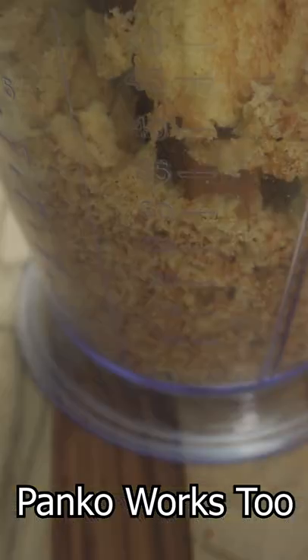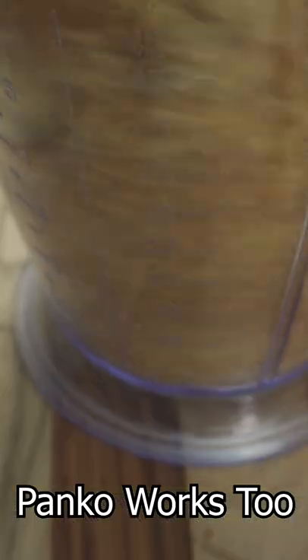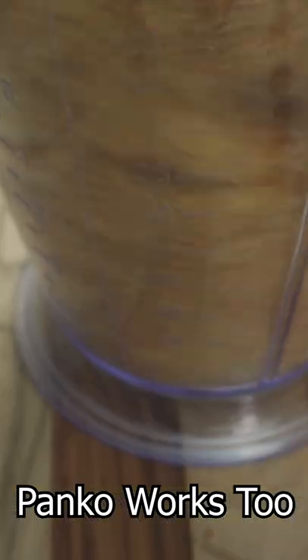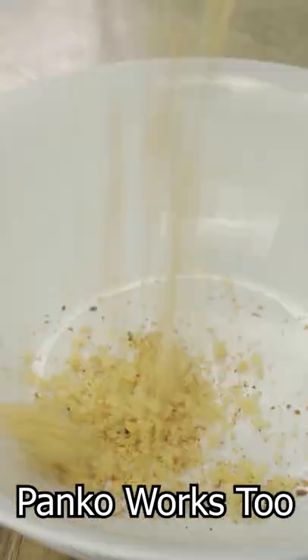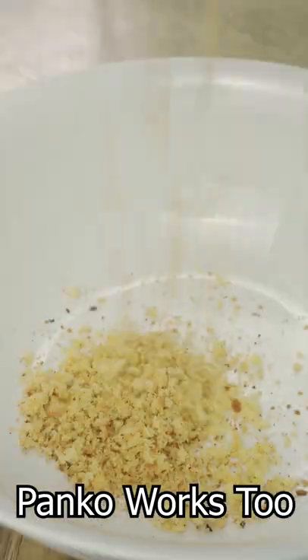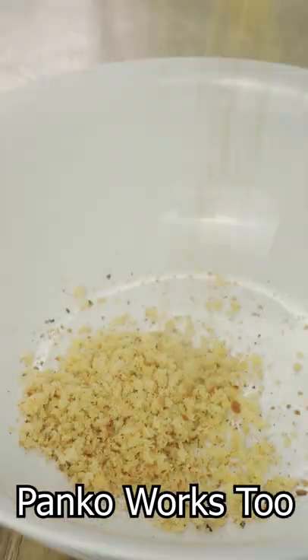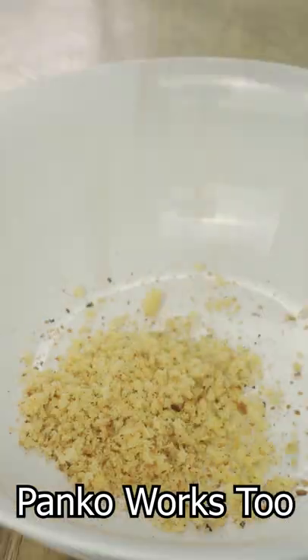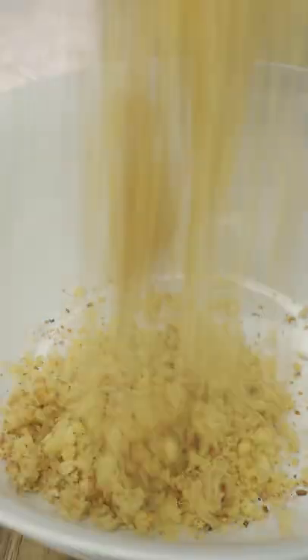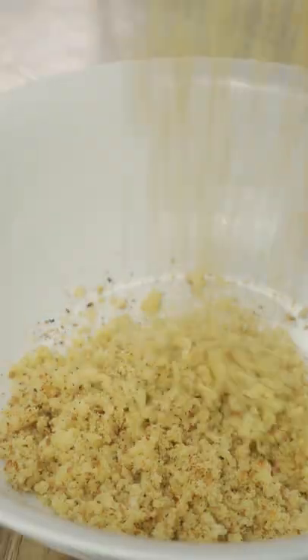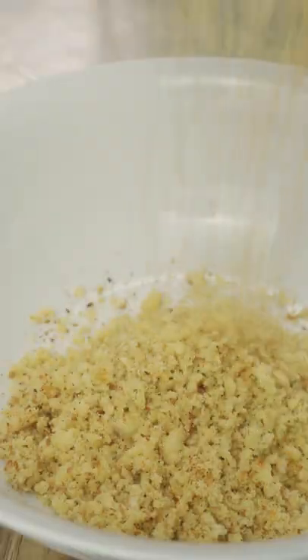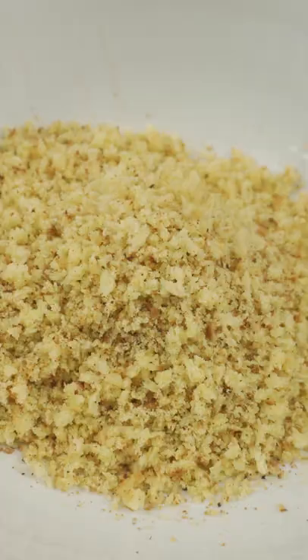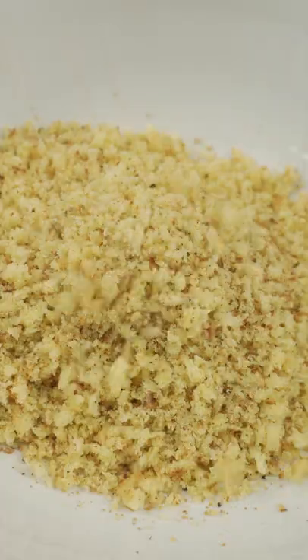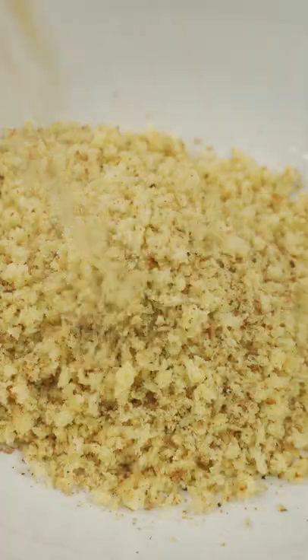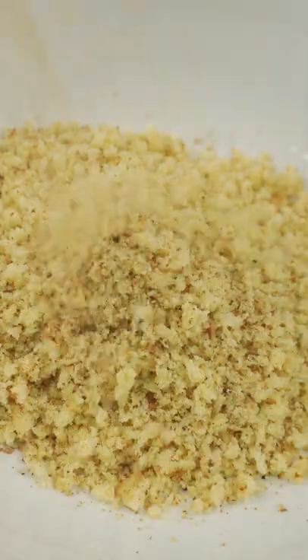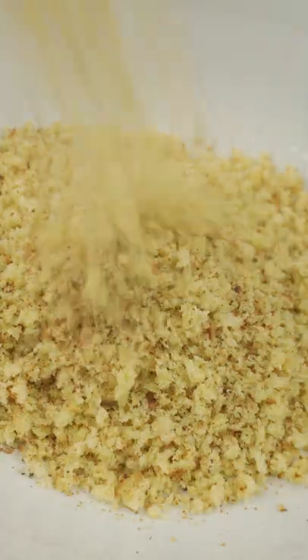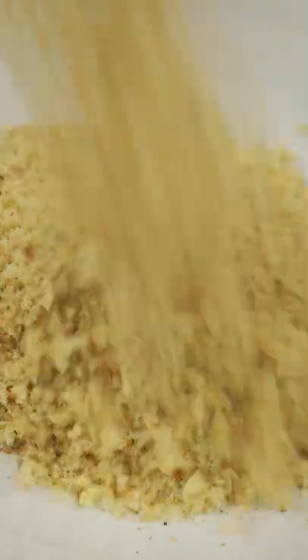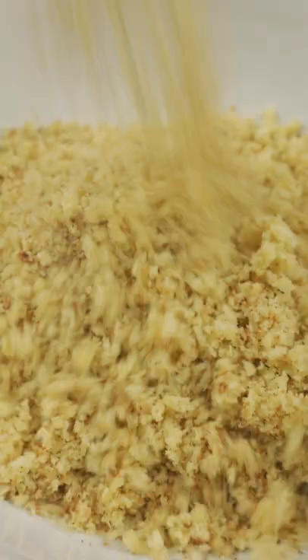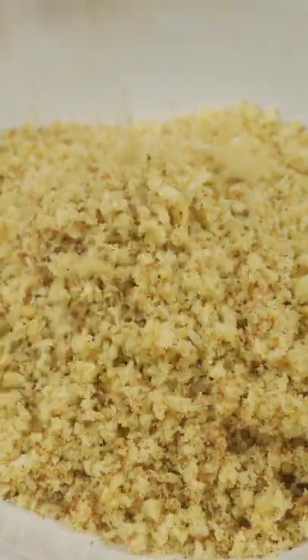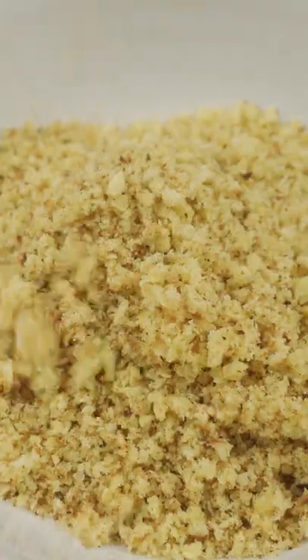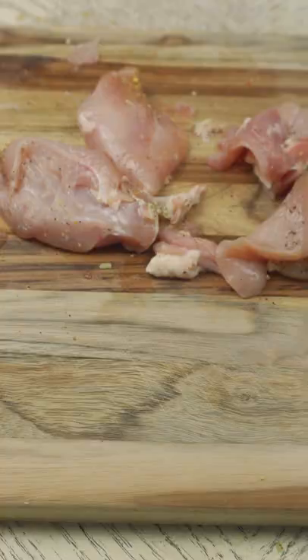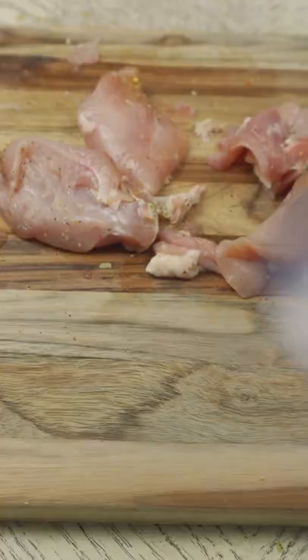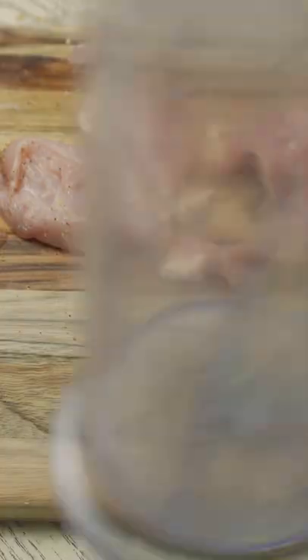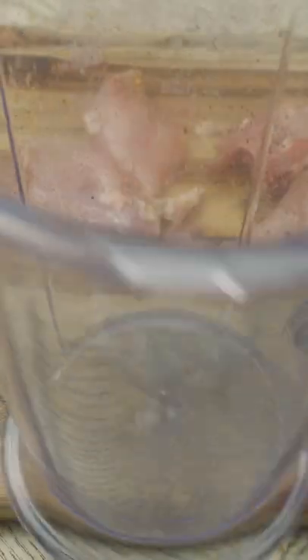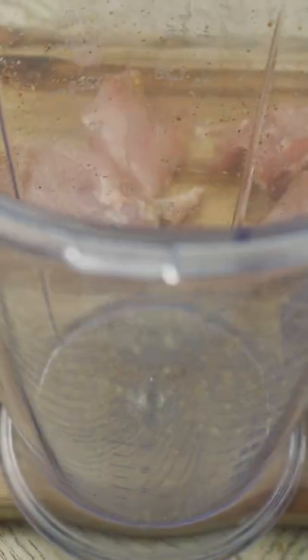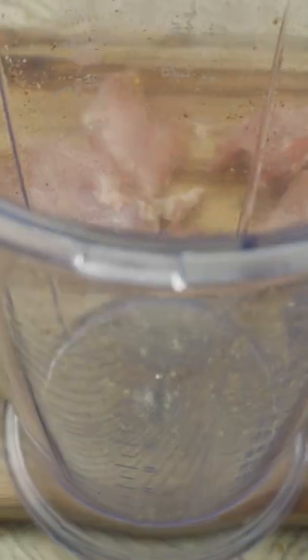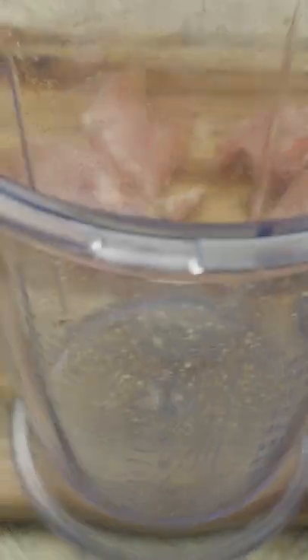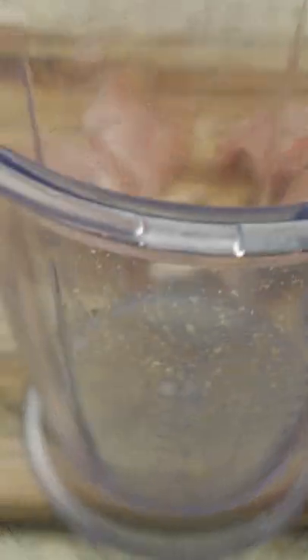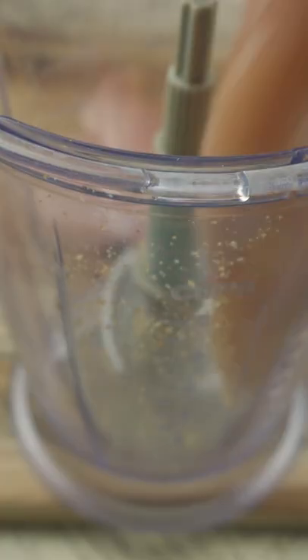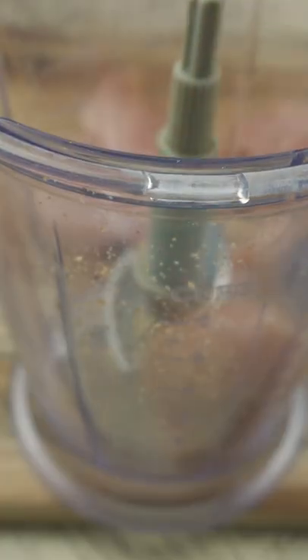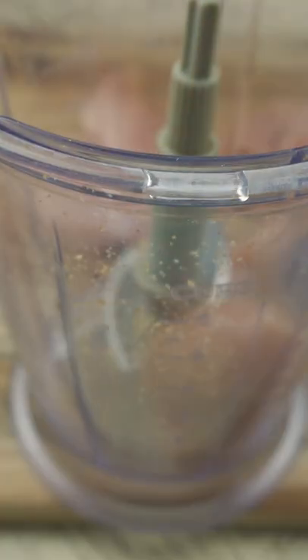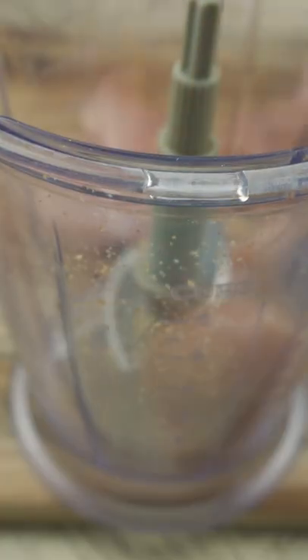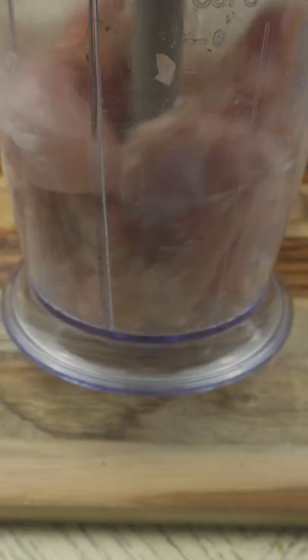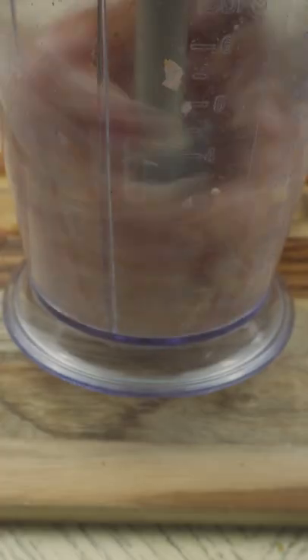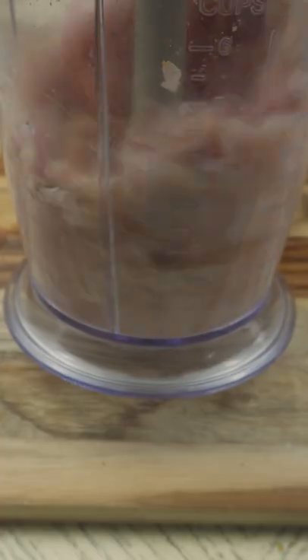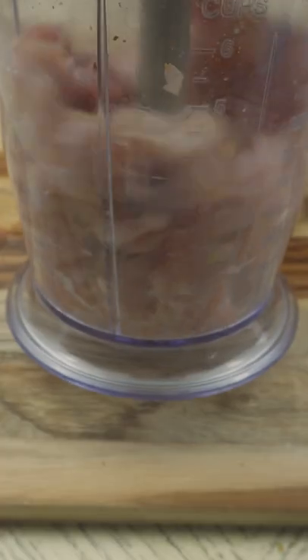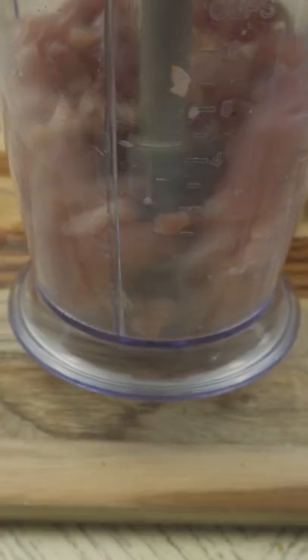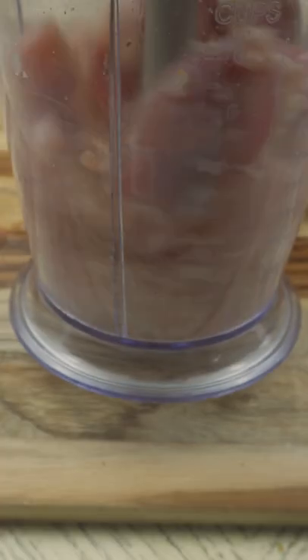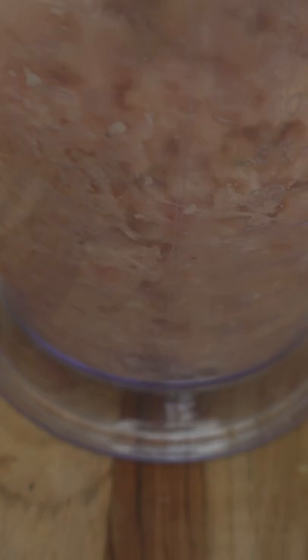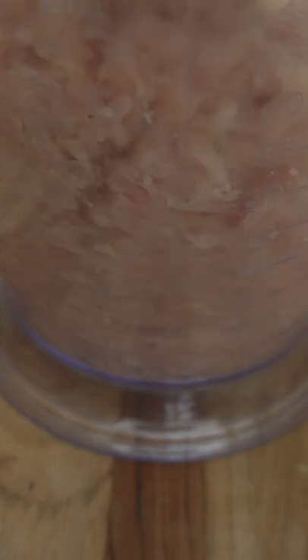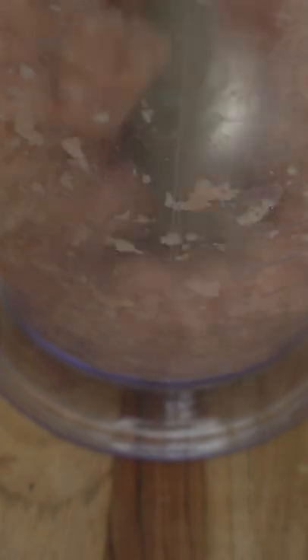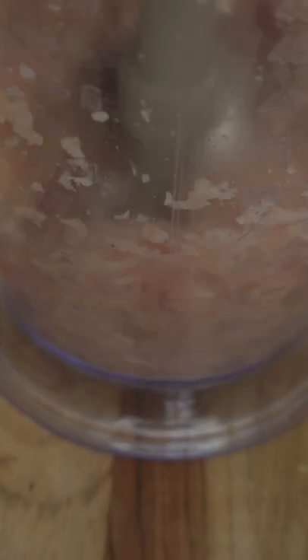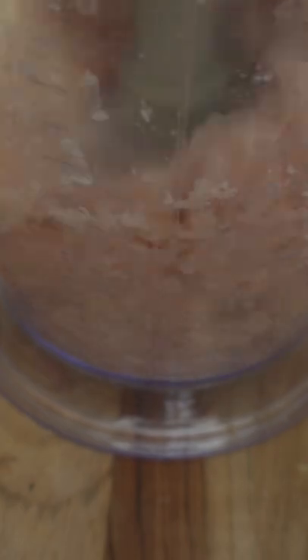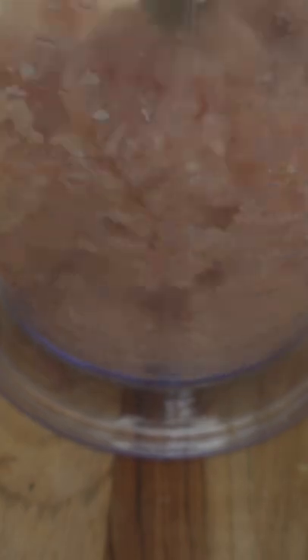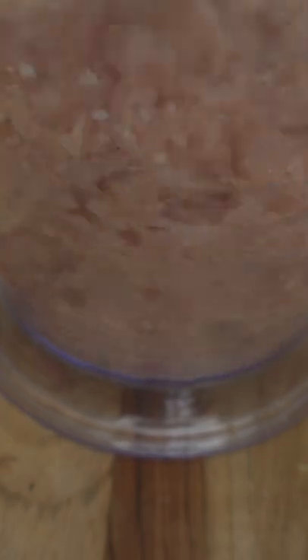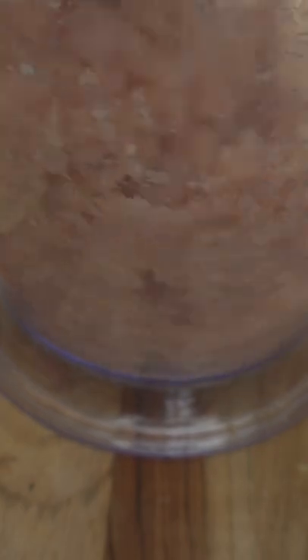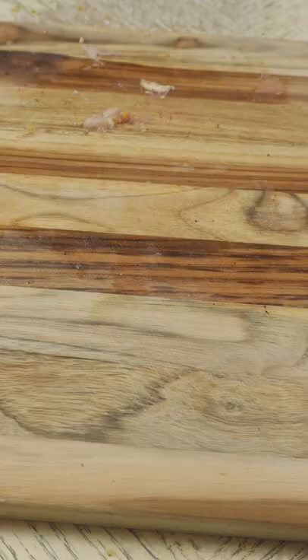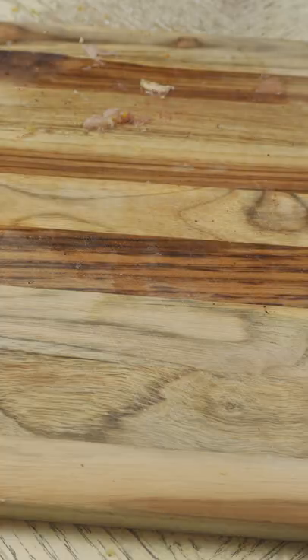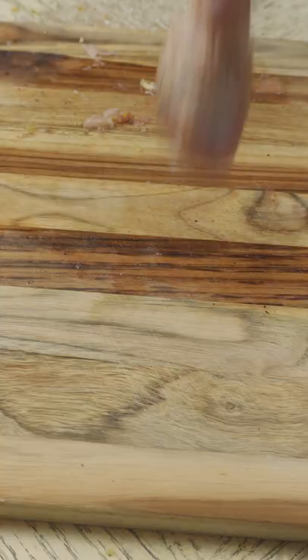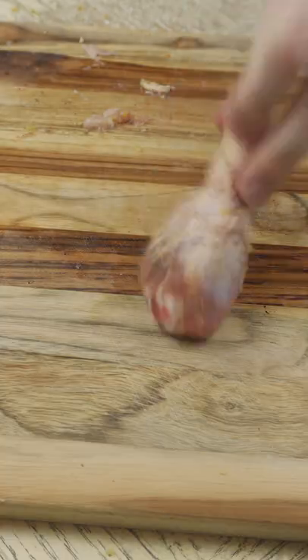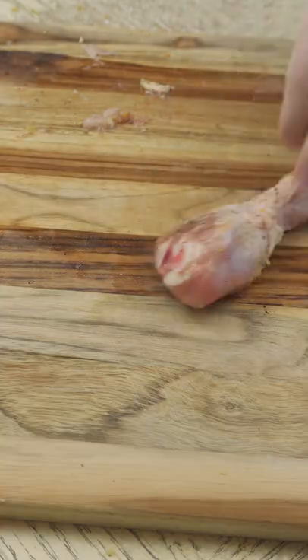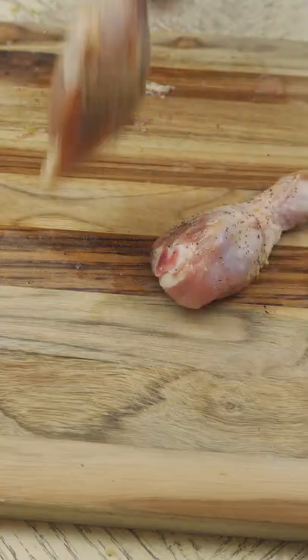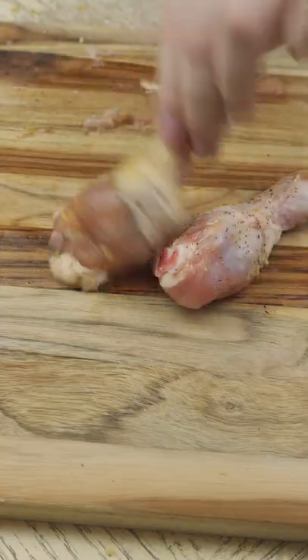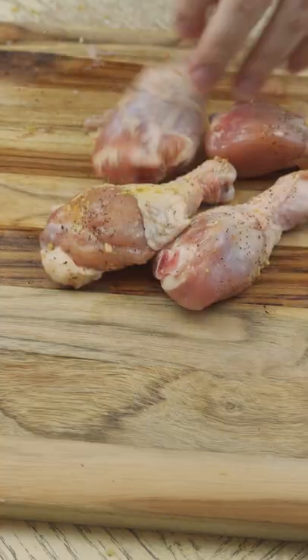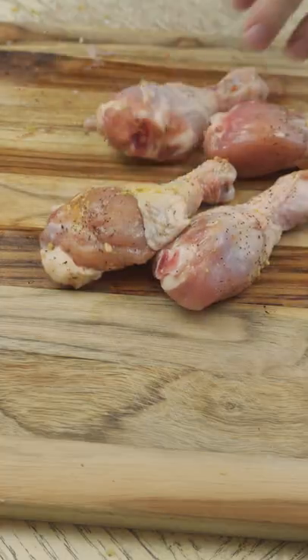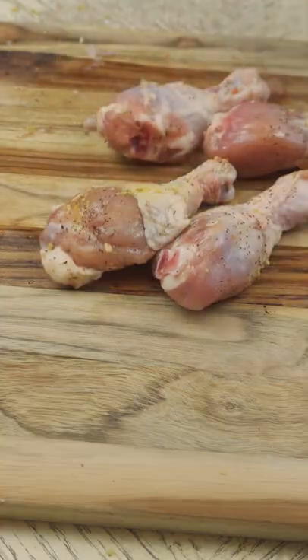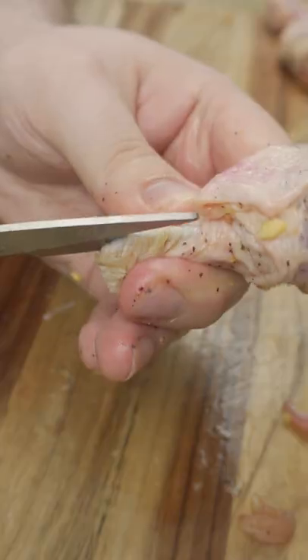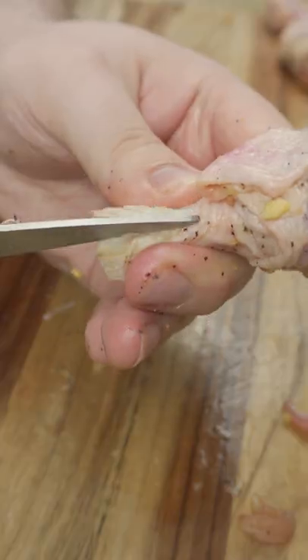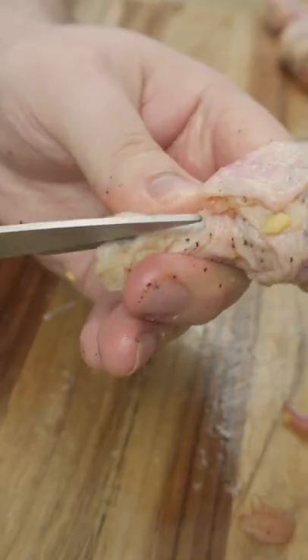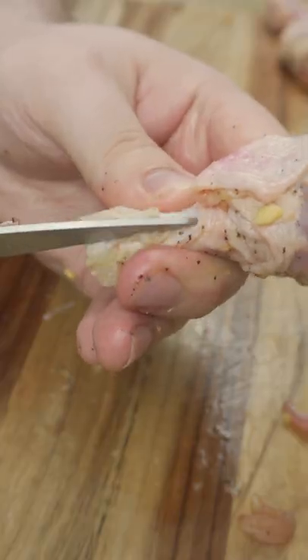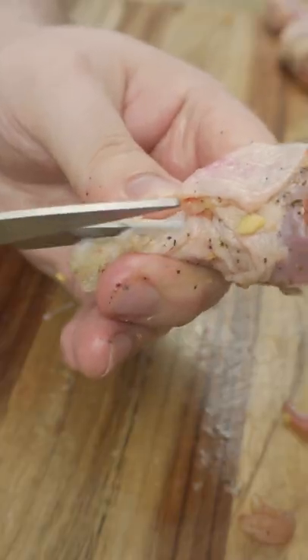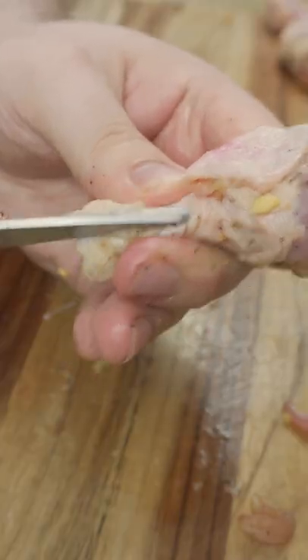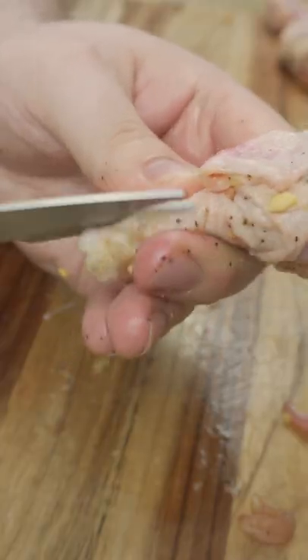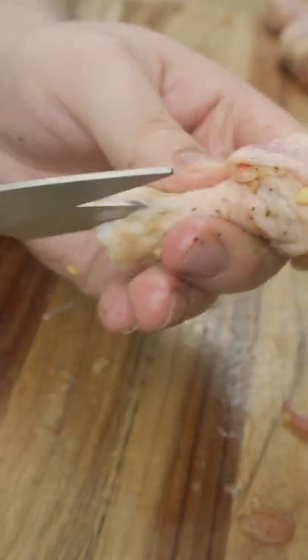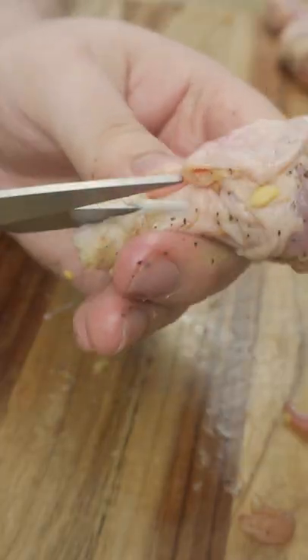Next you want to grind up some chicken. I had some spares so I just used breasts and thighs. But if you have ground chicken you can buy, you can use that too.